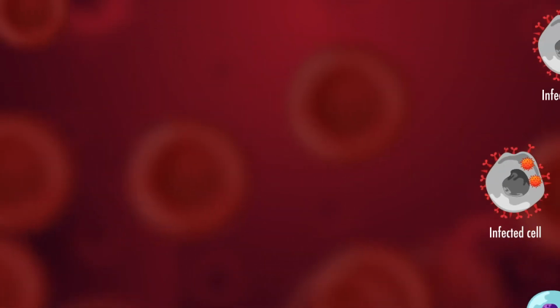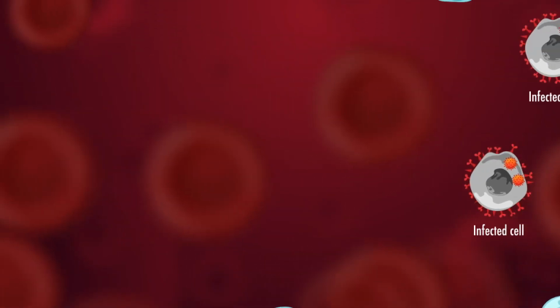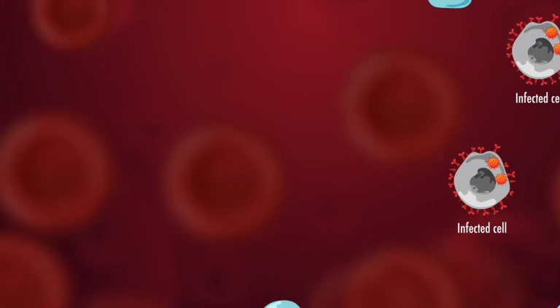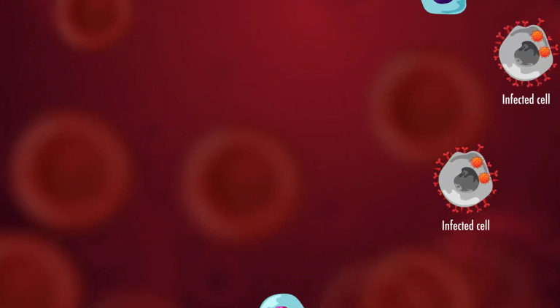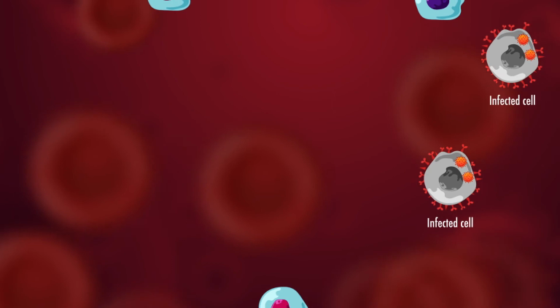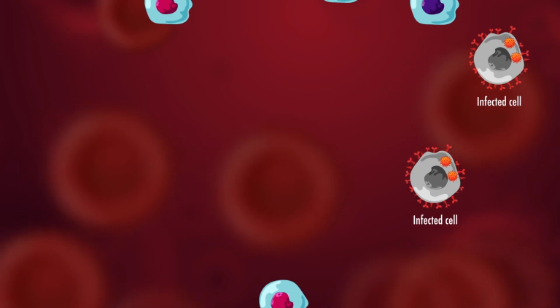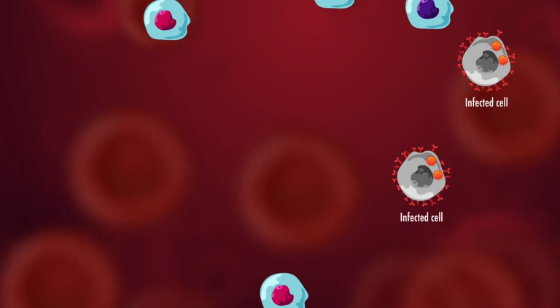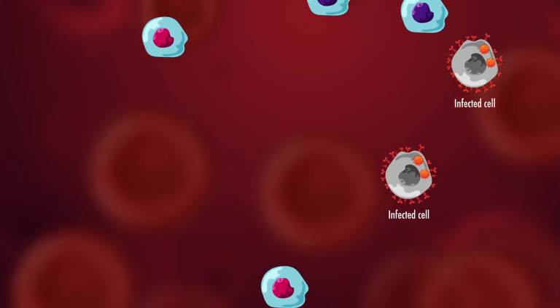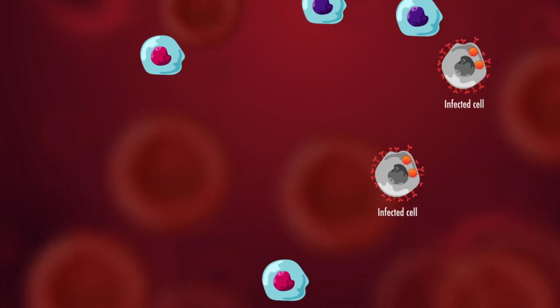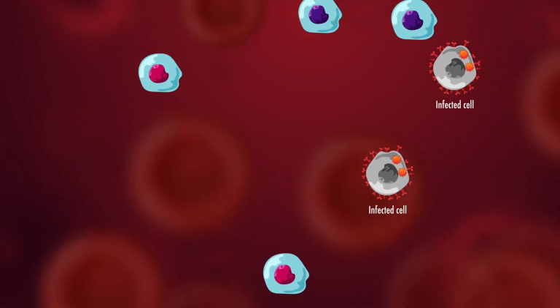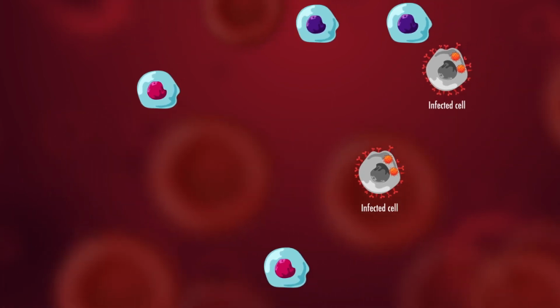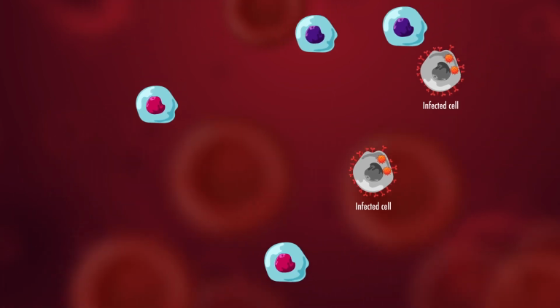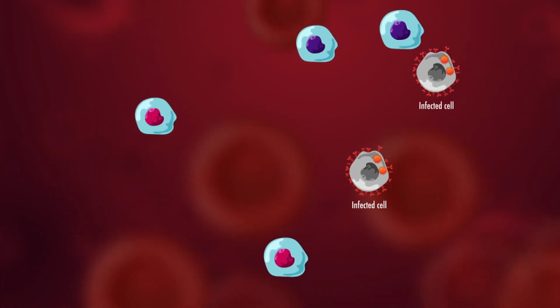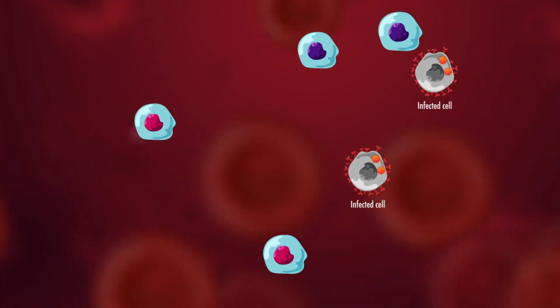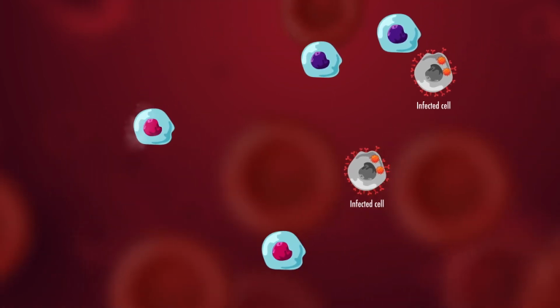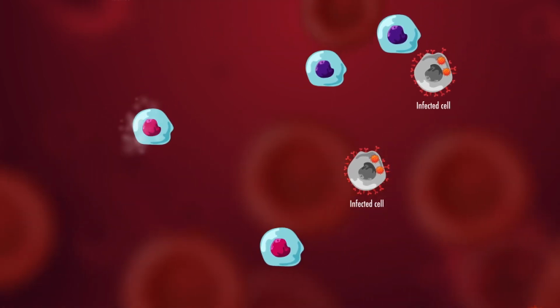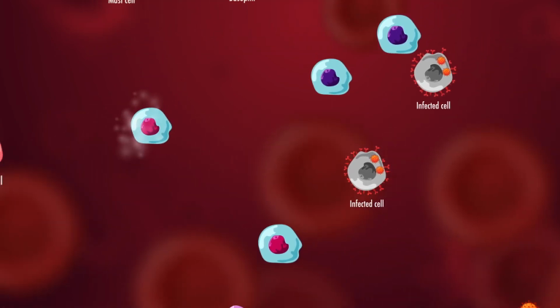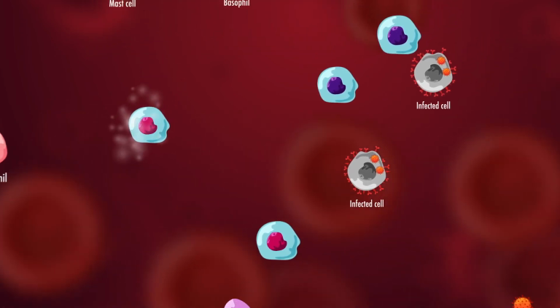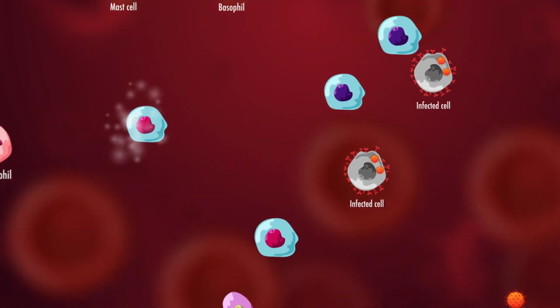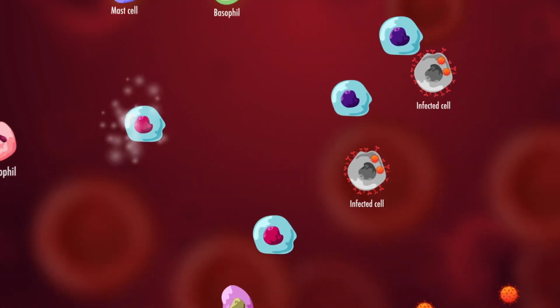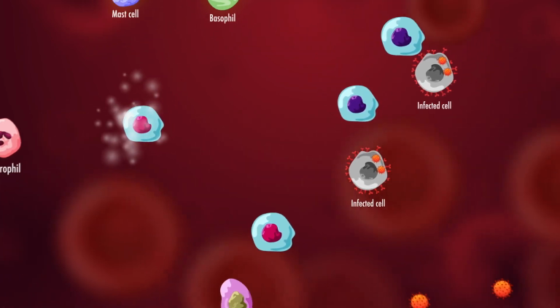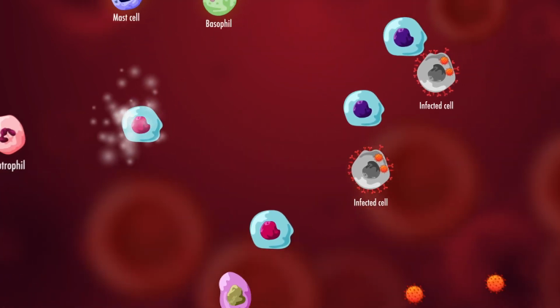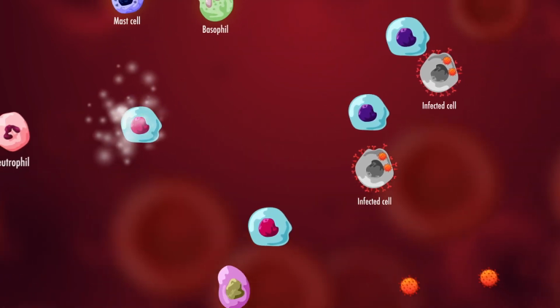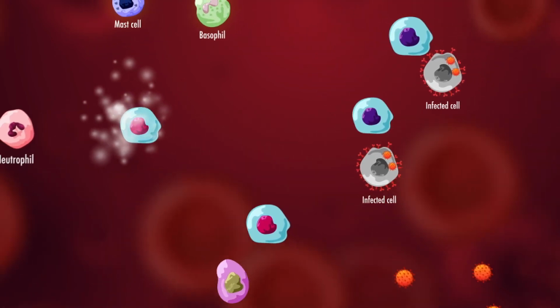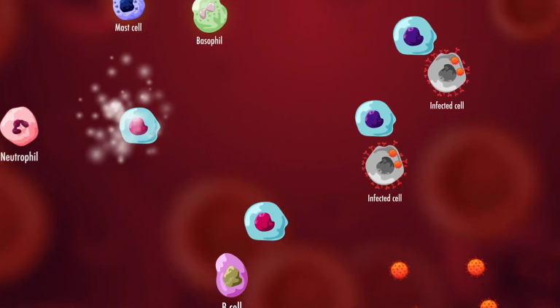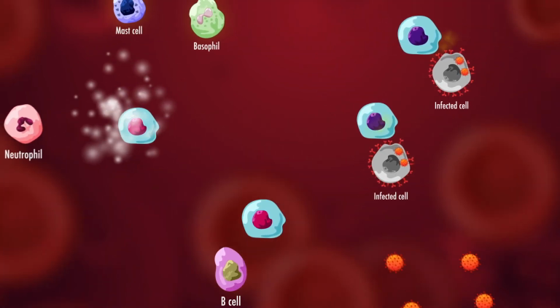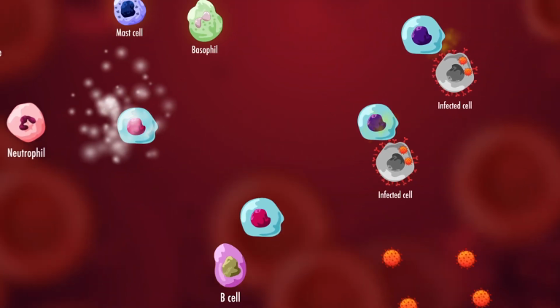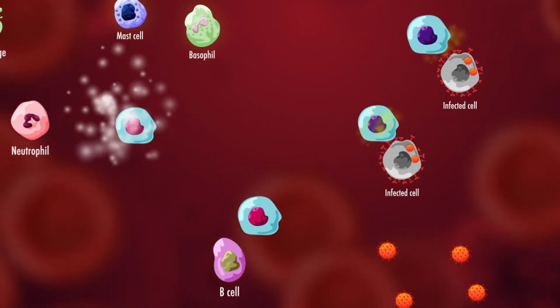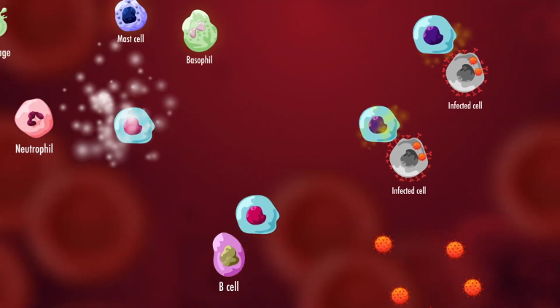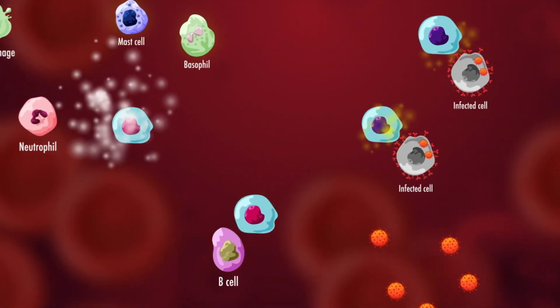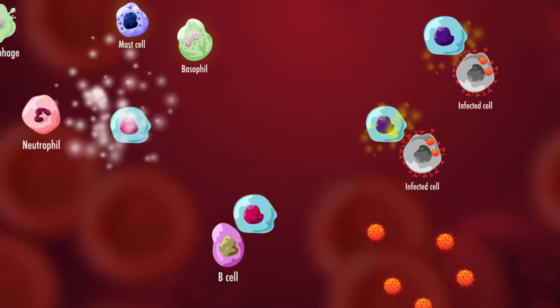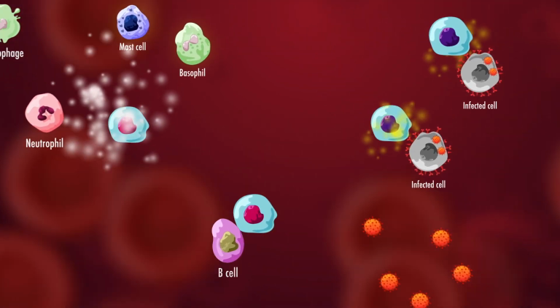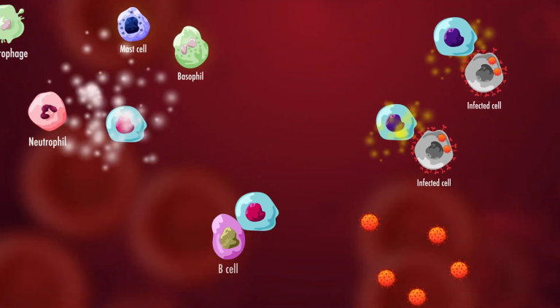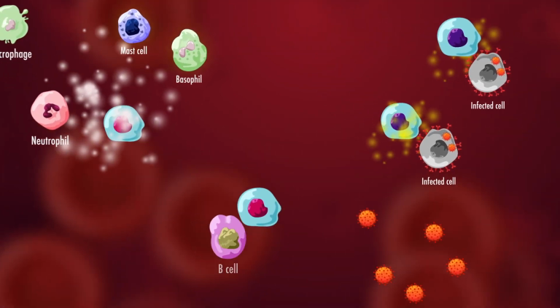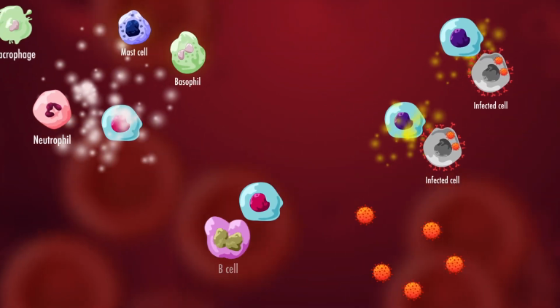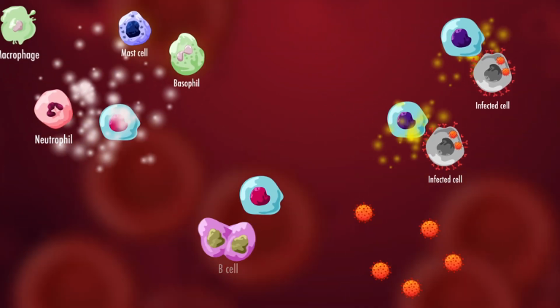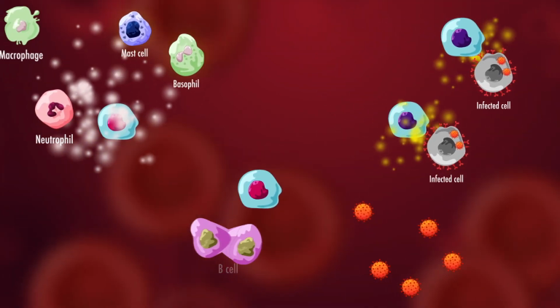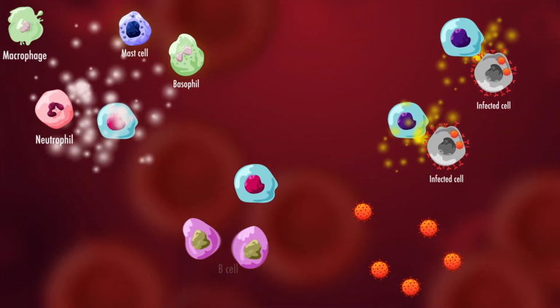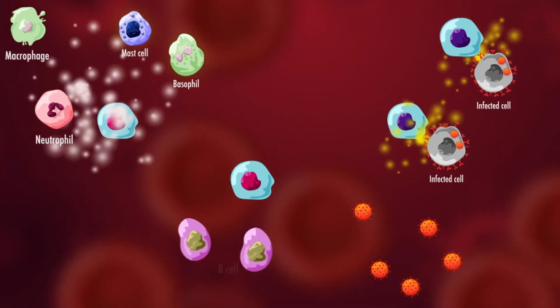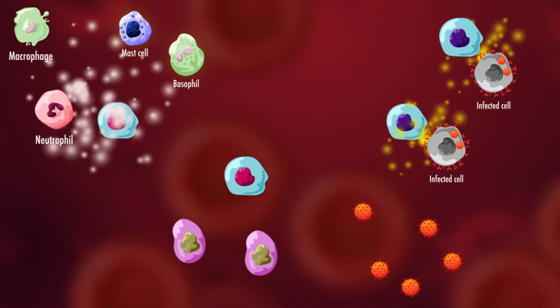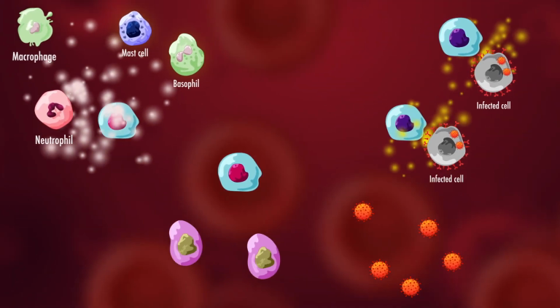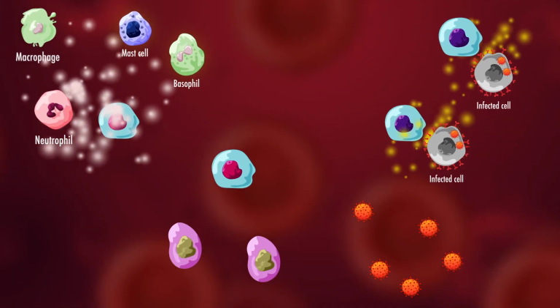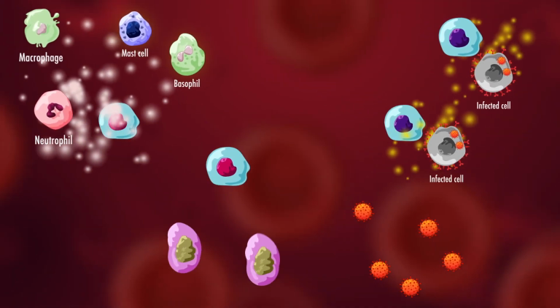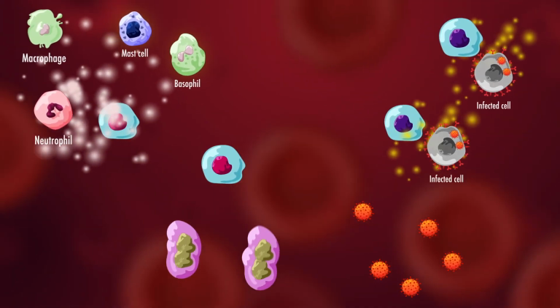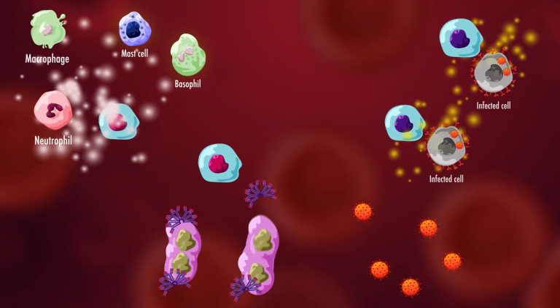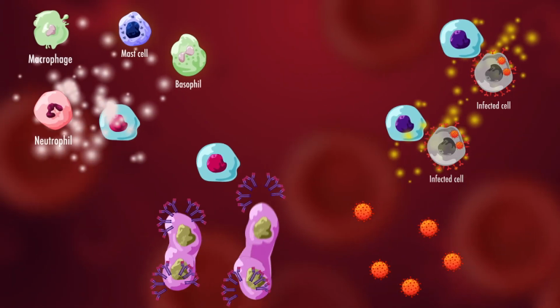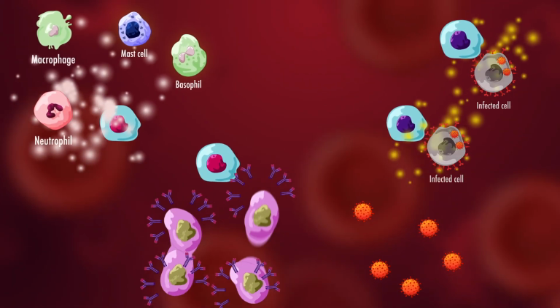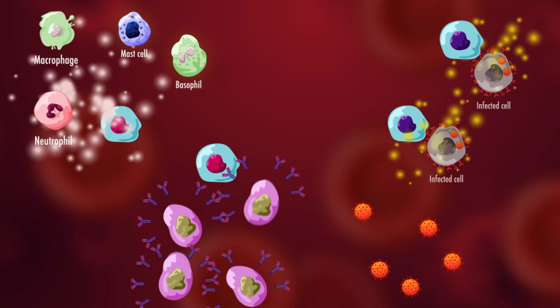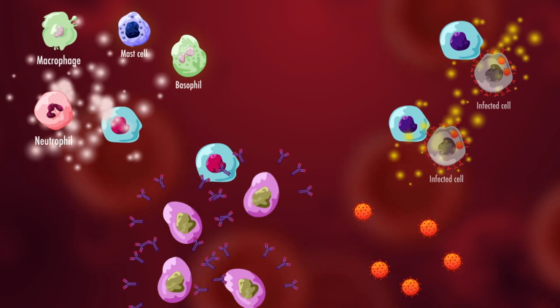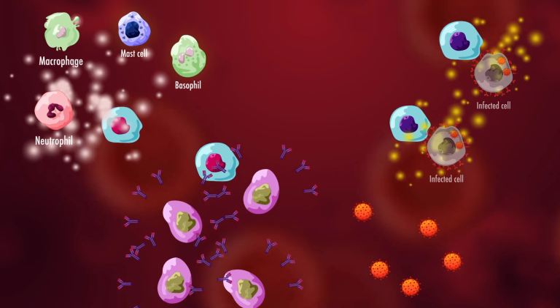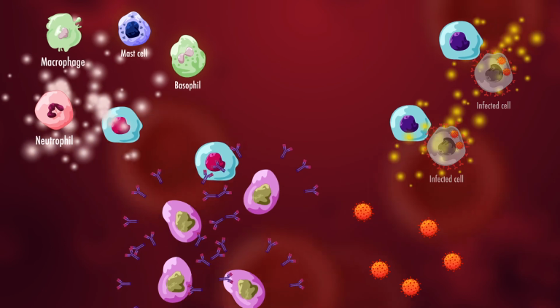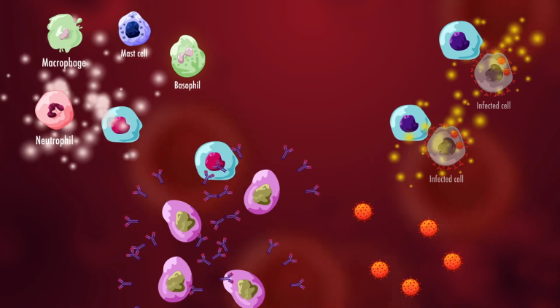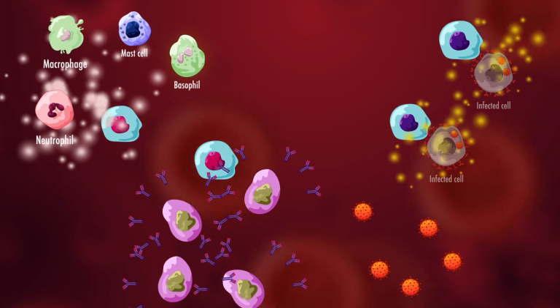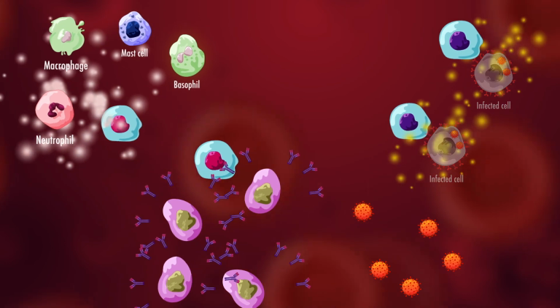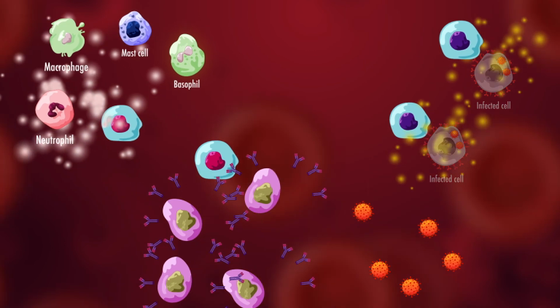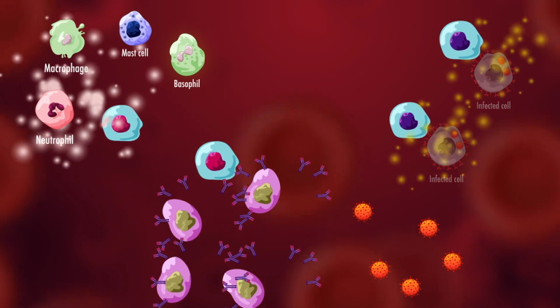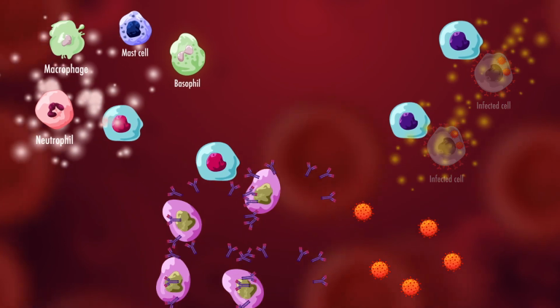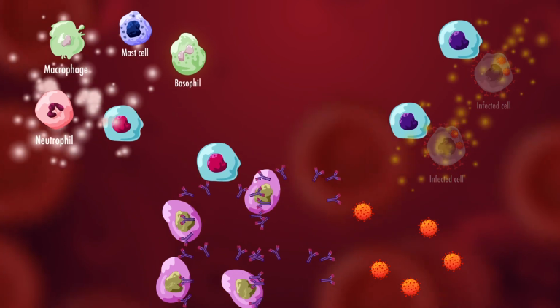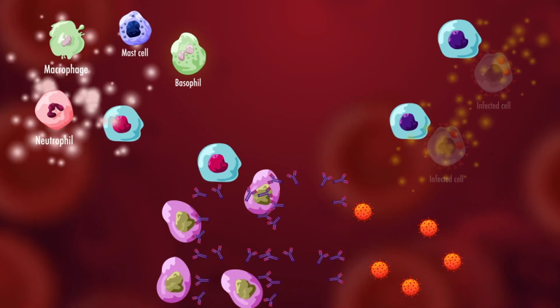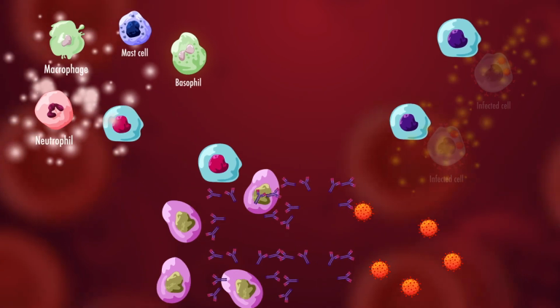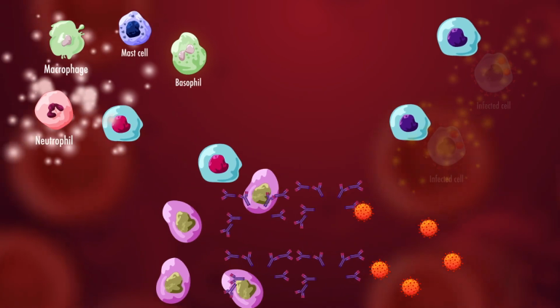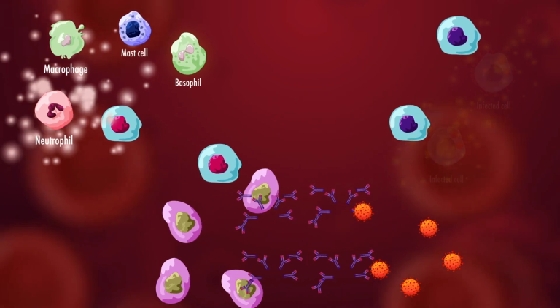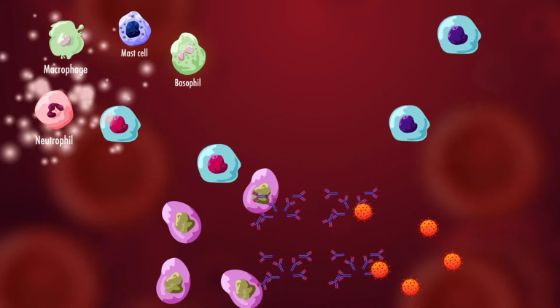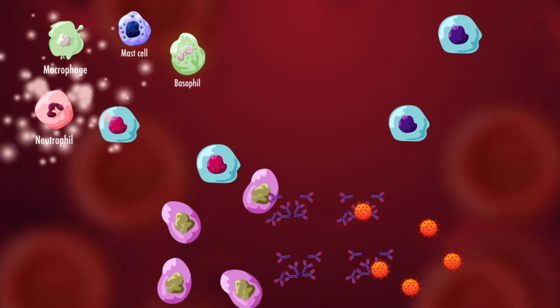T cells work in many ways to support our immune system in fighting off infections, such as those caused by viruses.